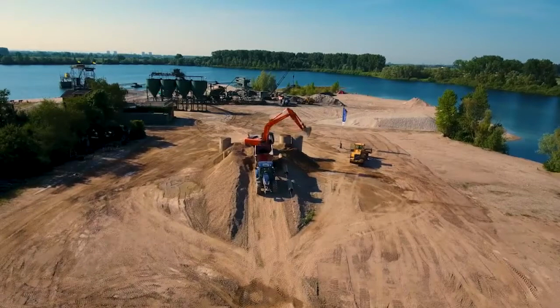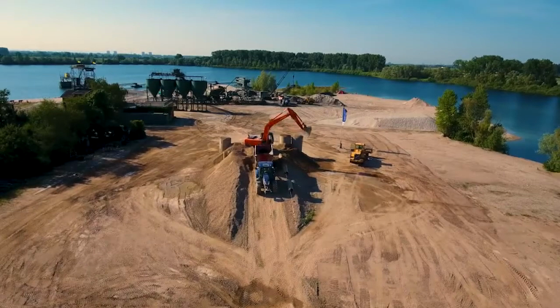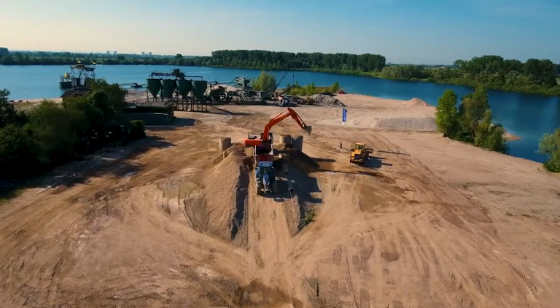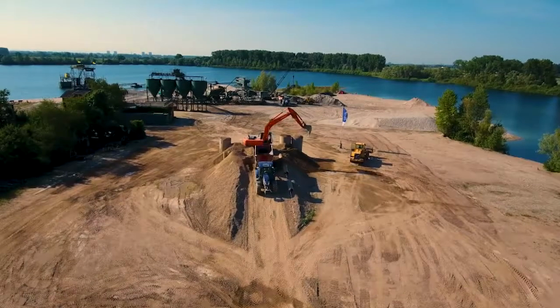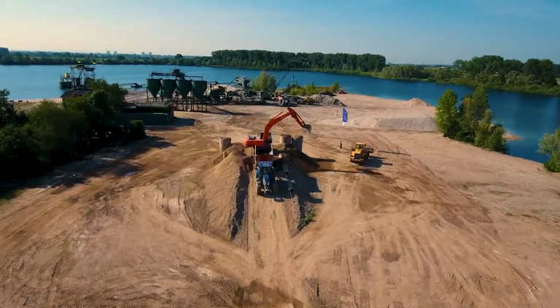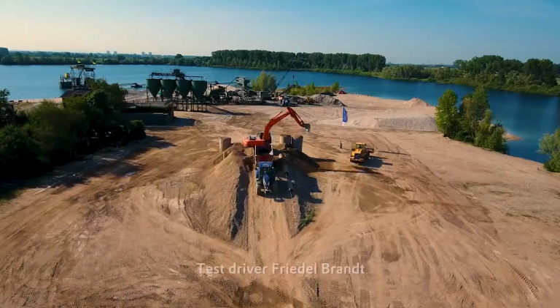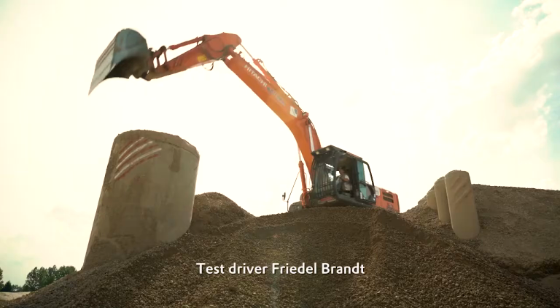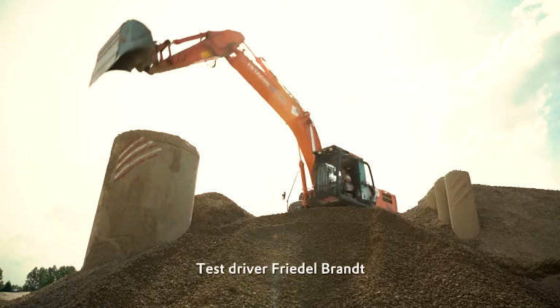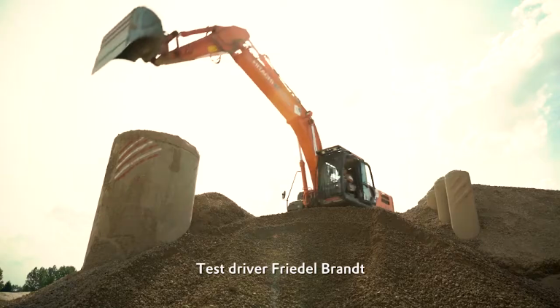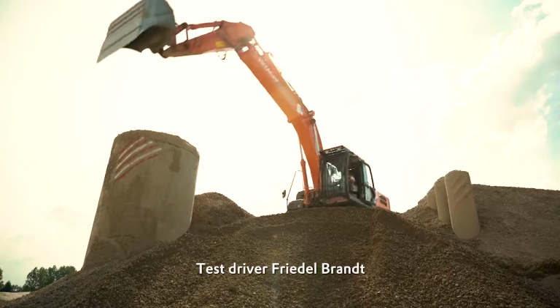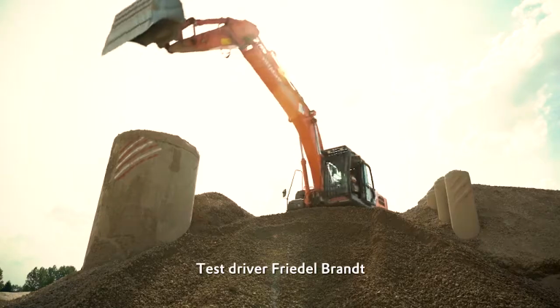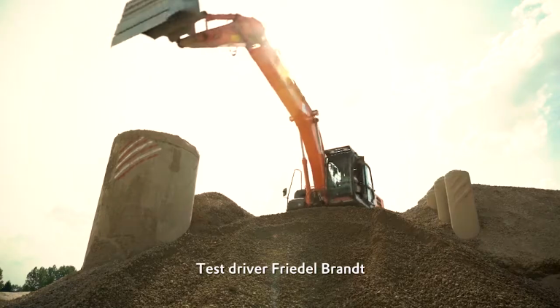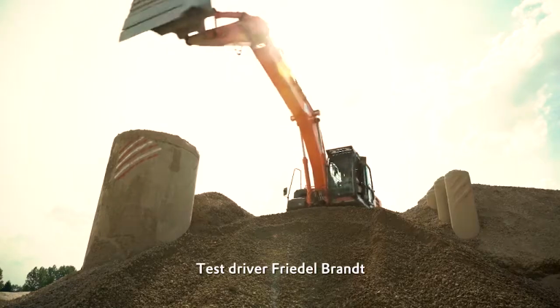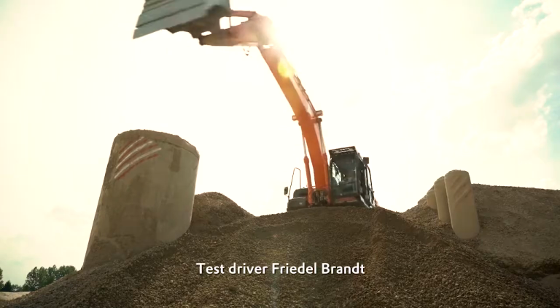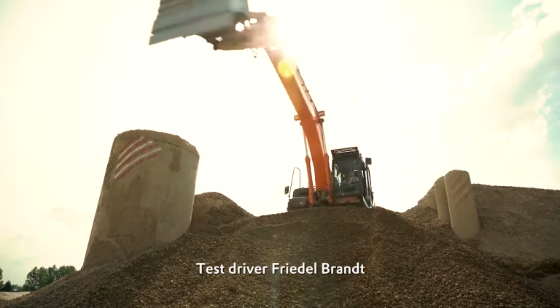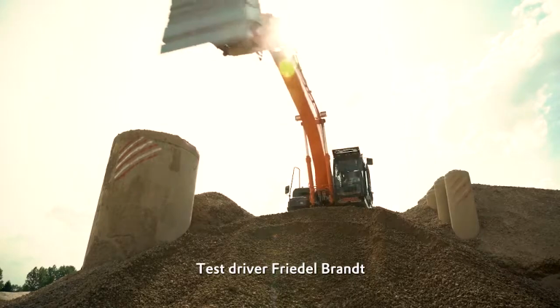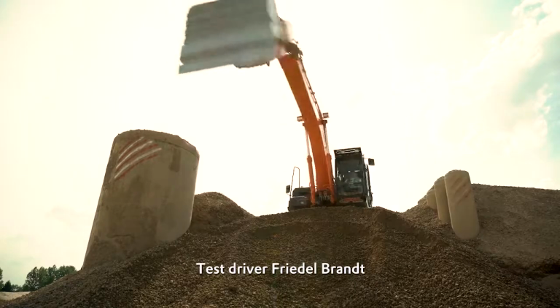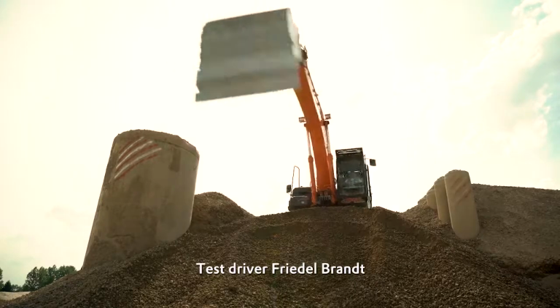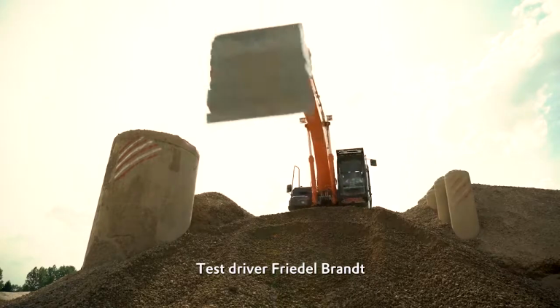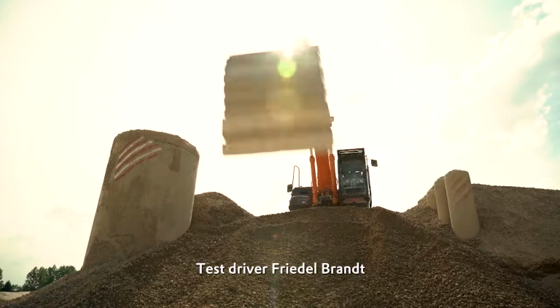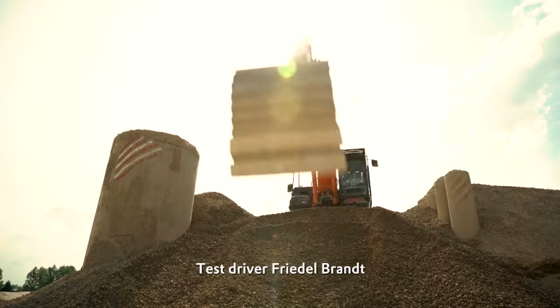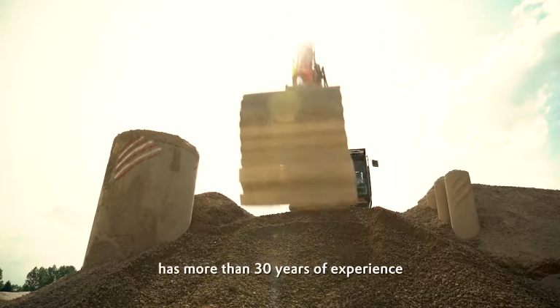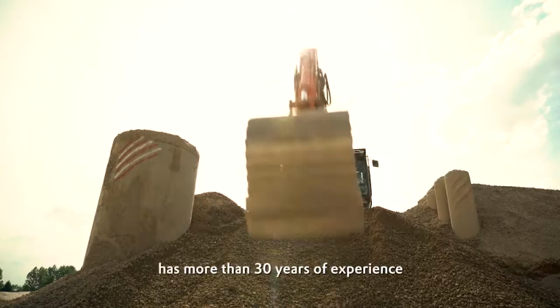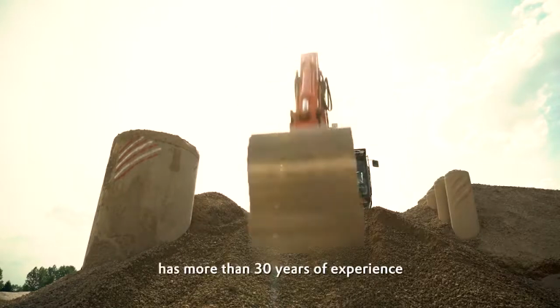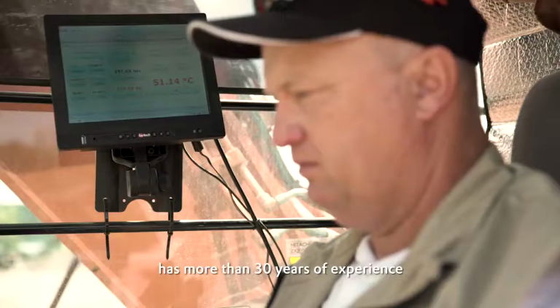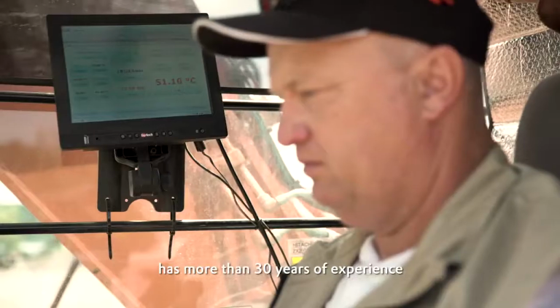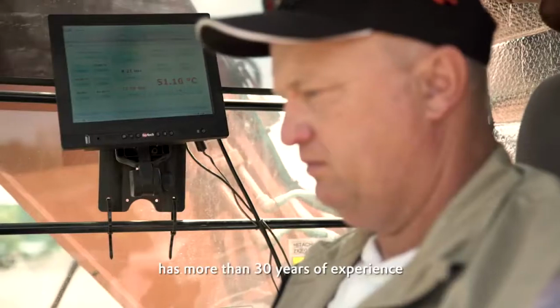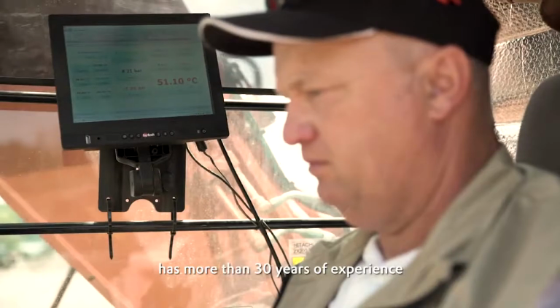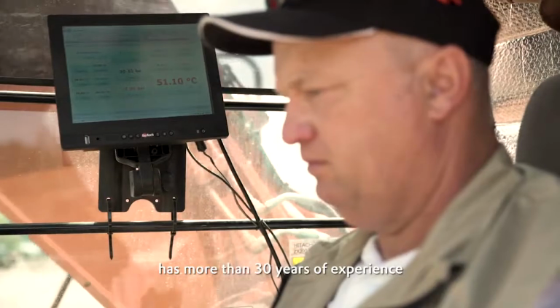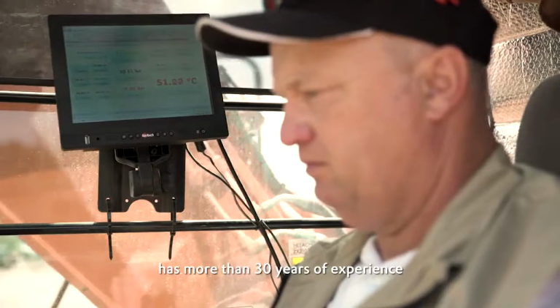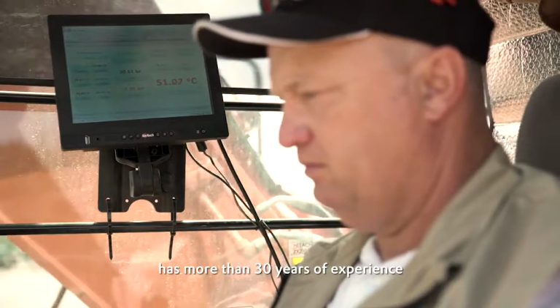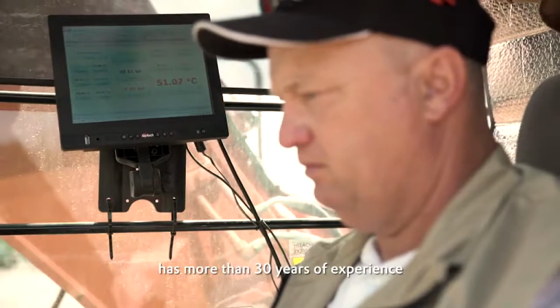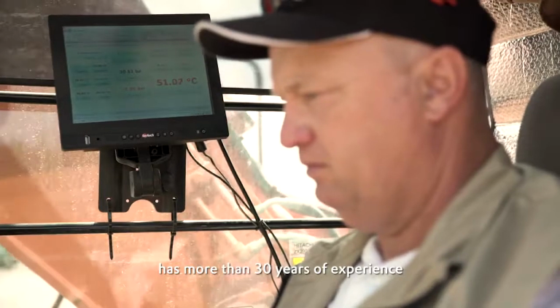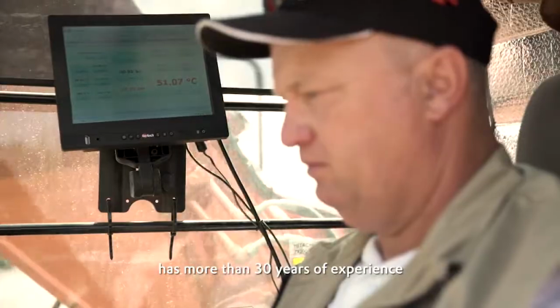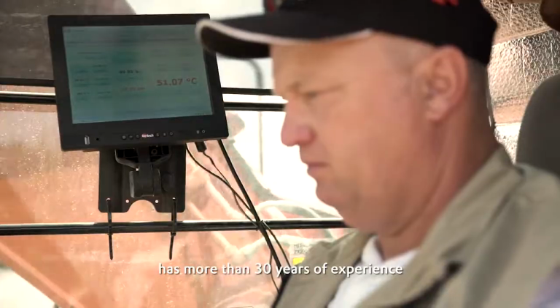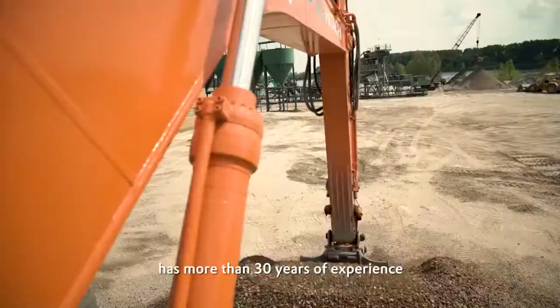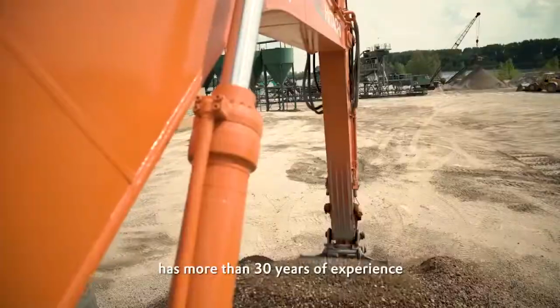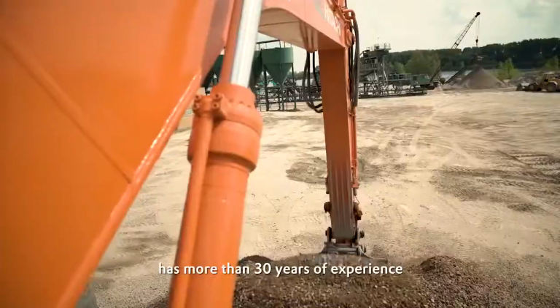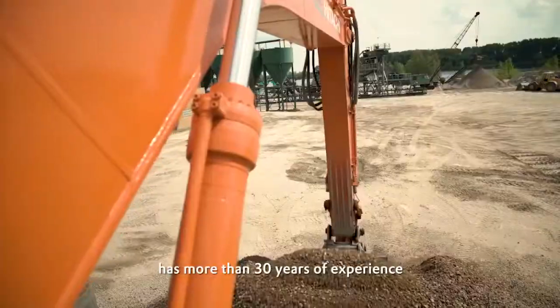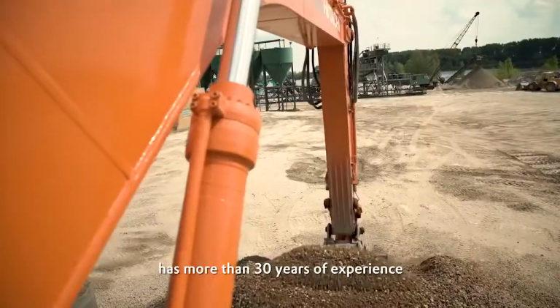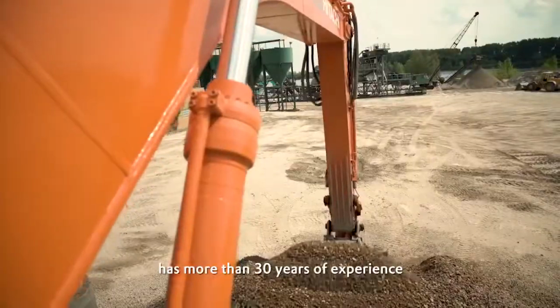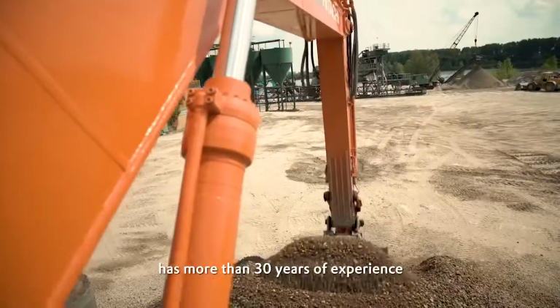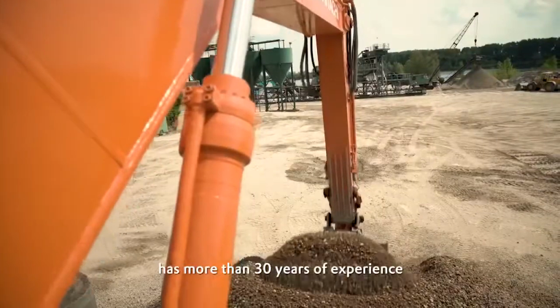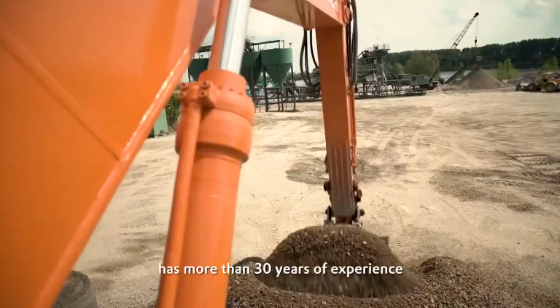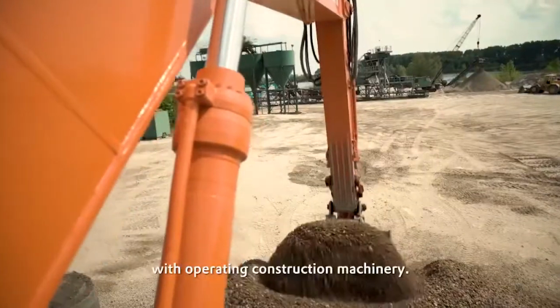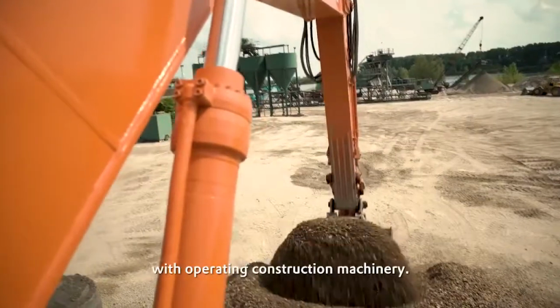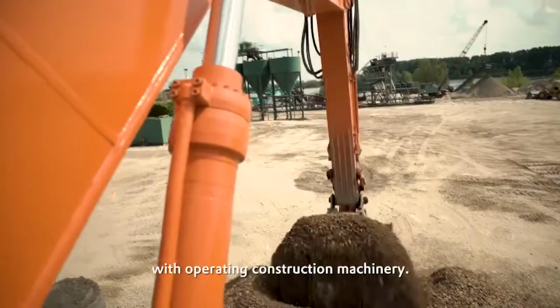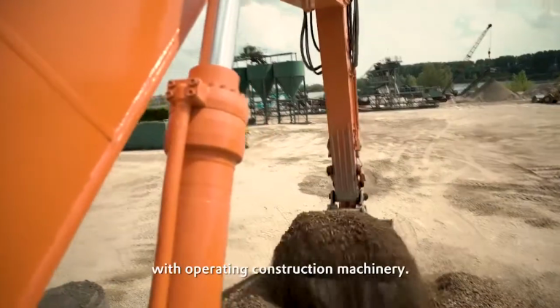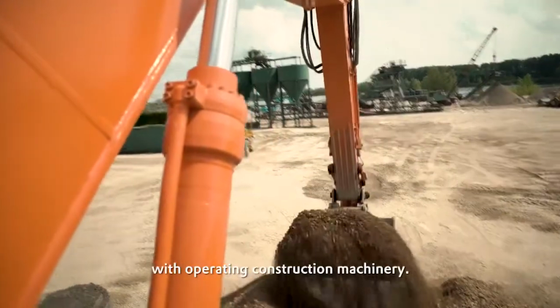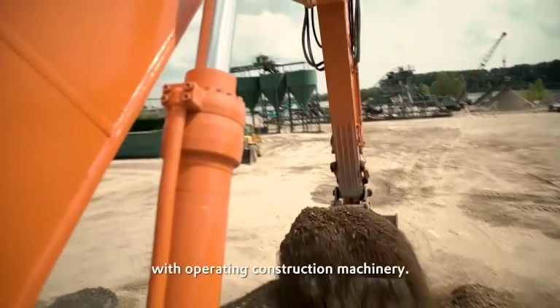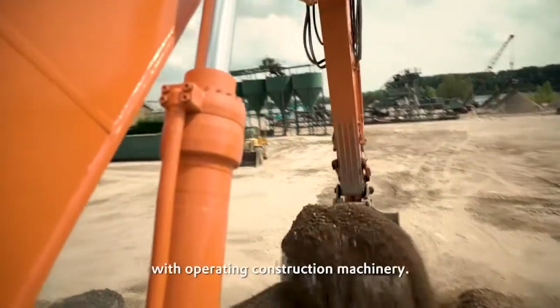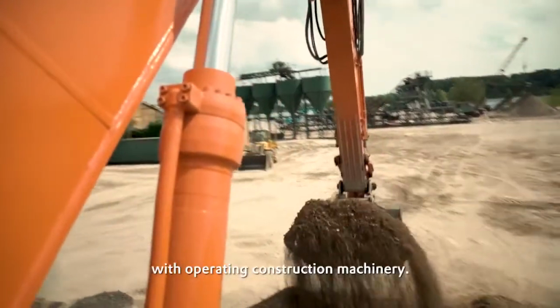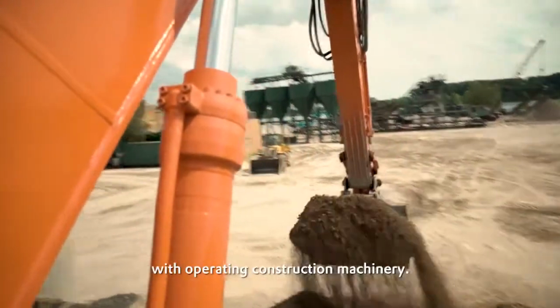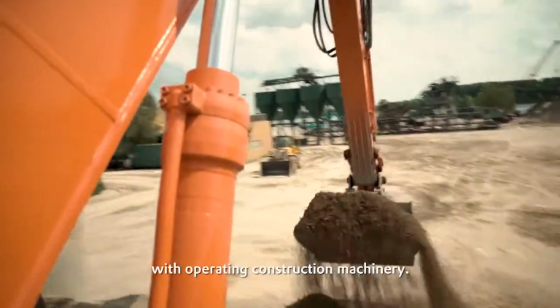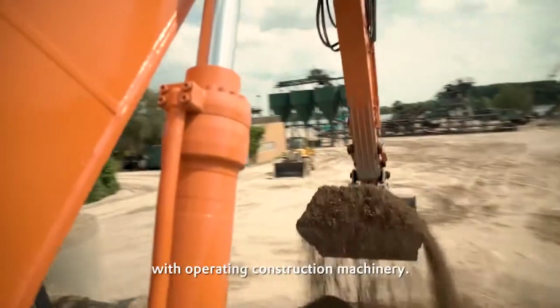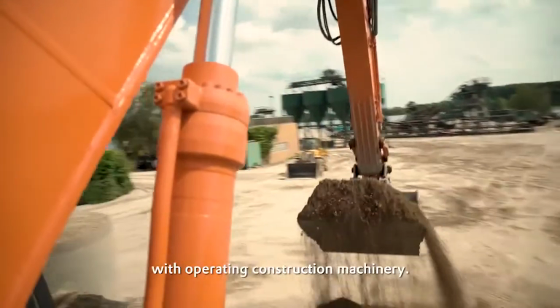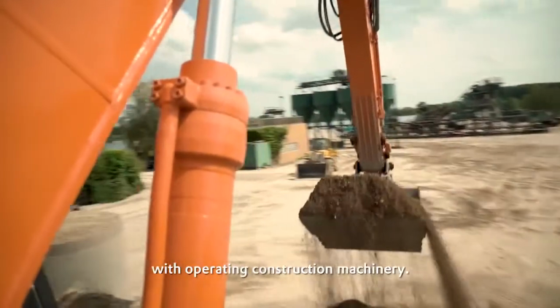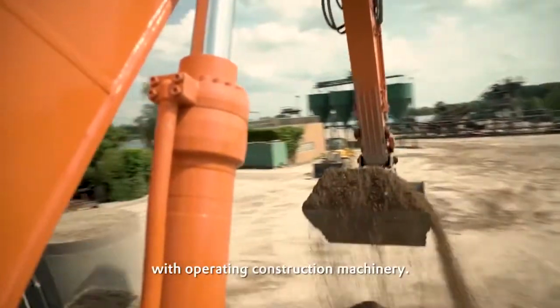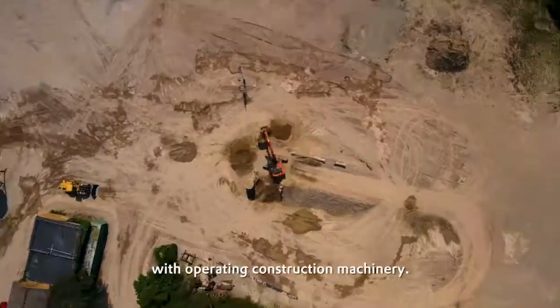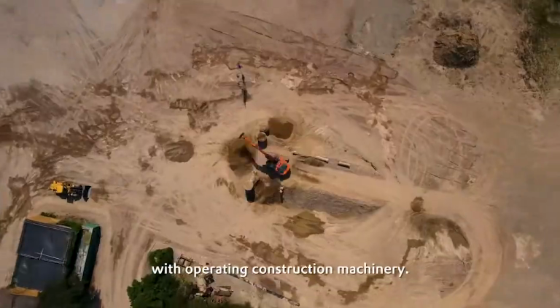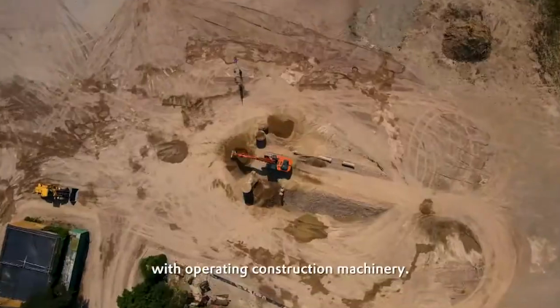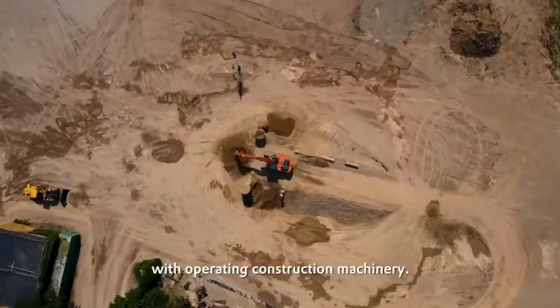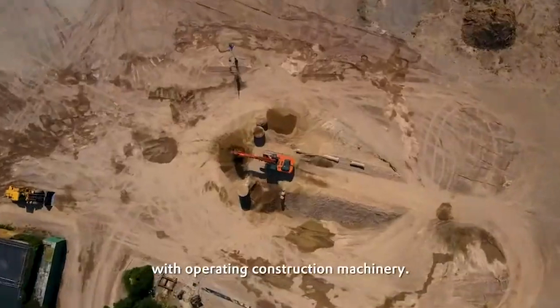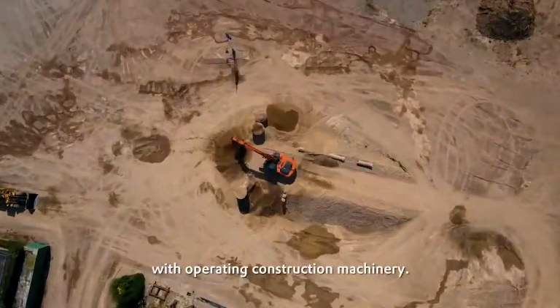Test driver Friedel Brandt has more than 30 years of experience with operating construction machinery.